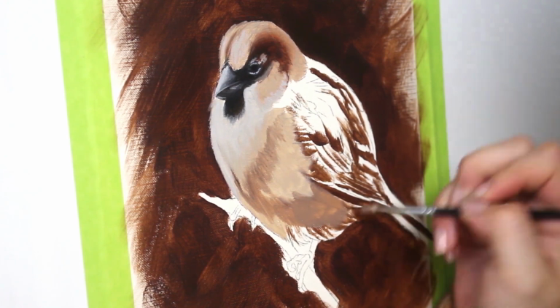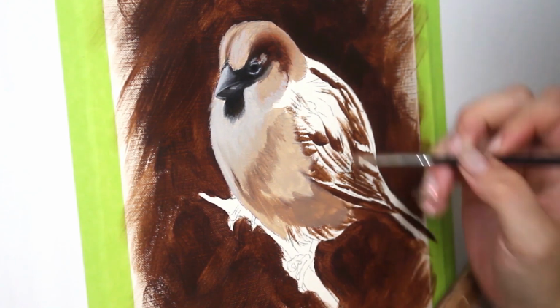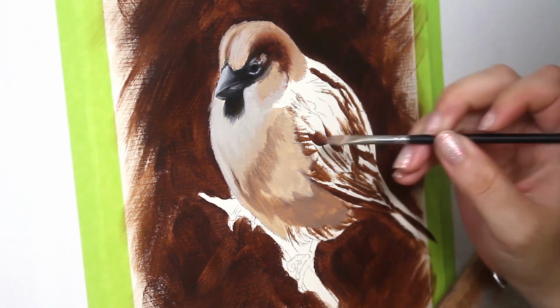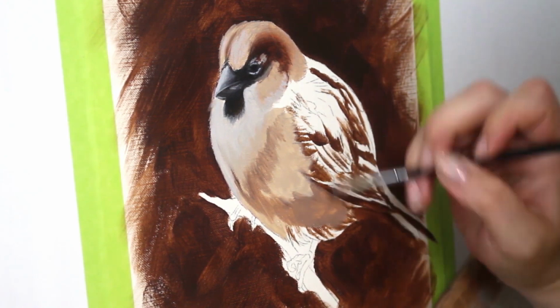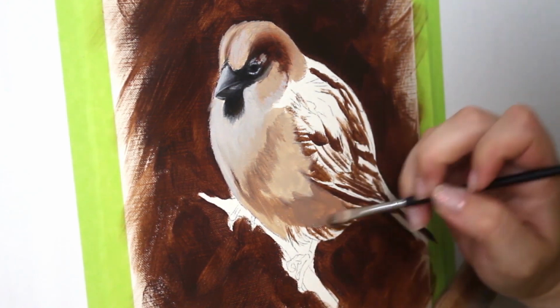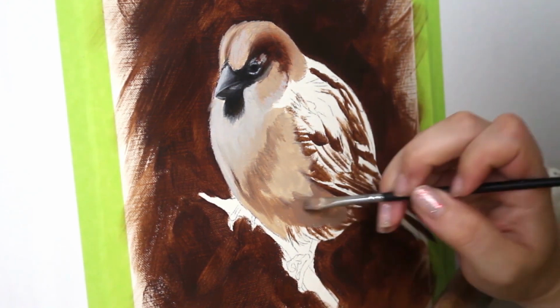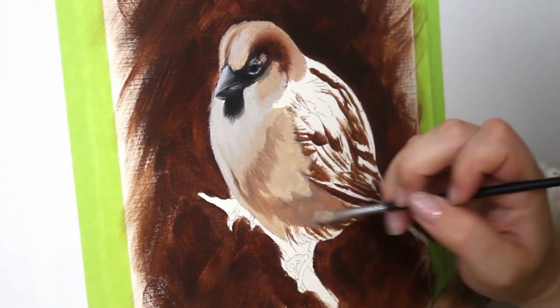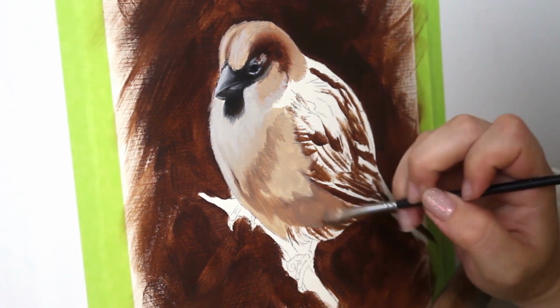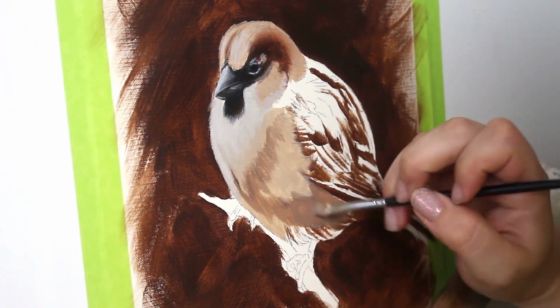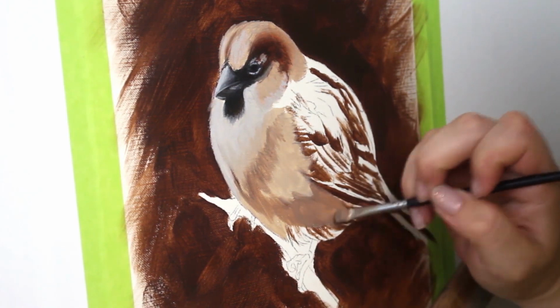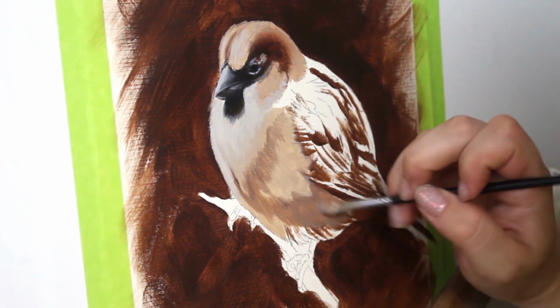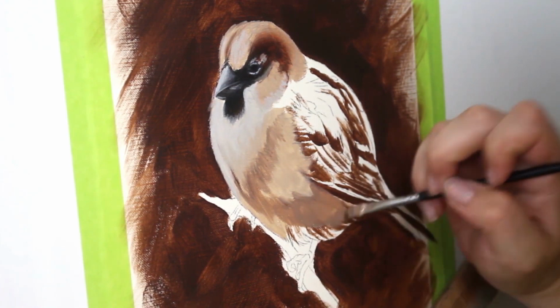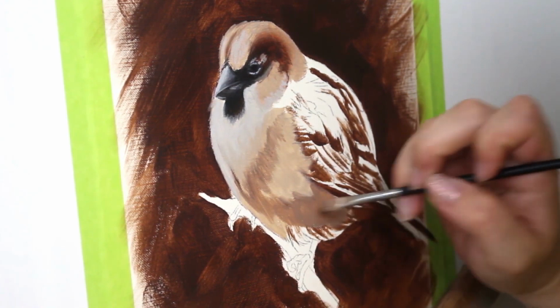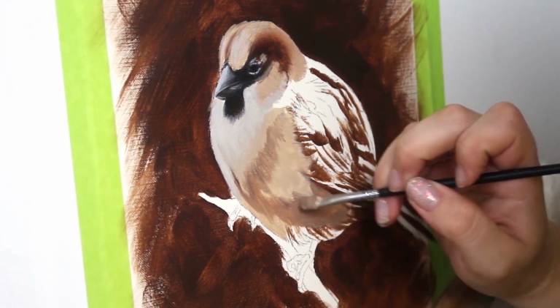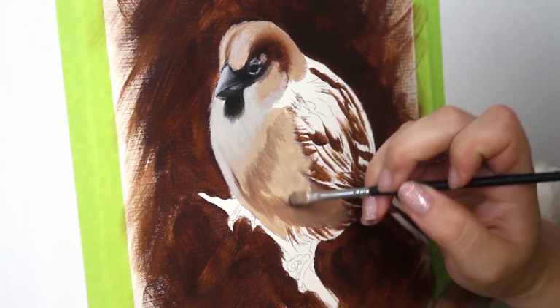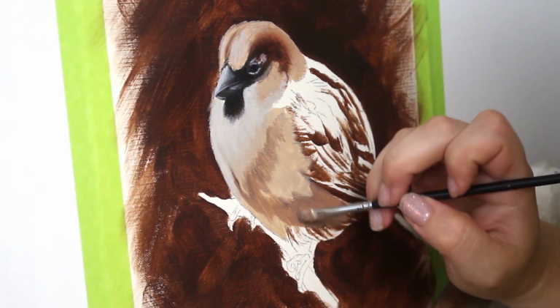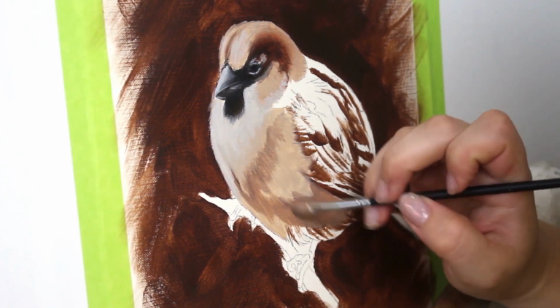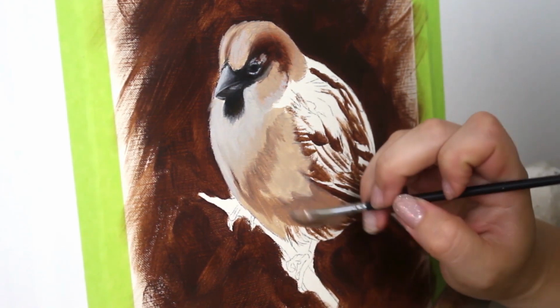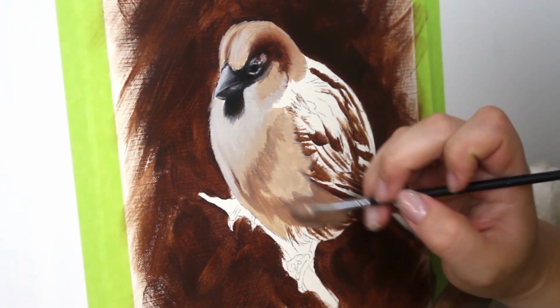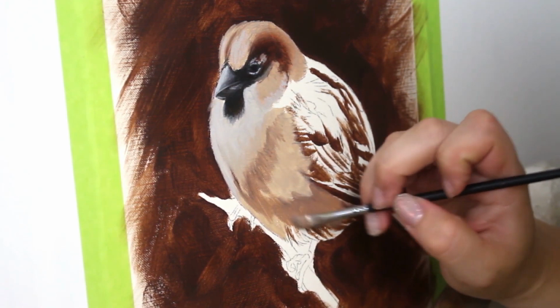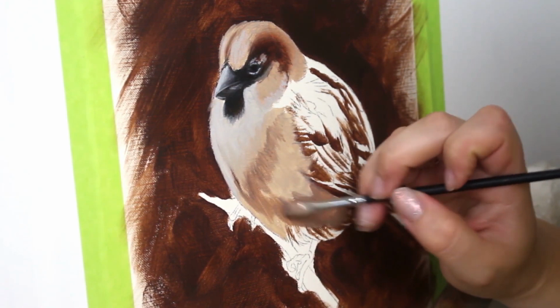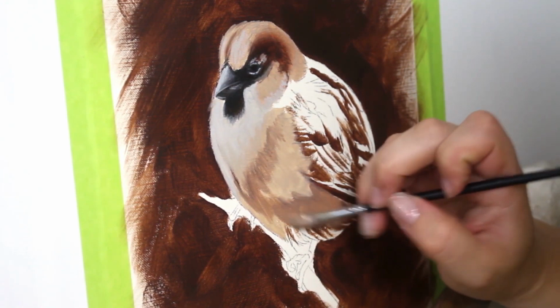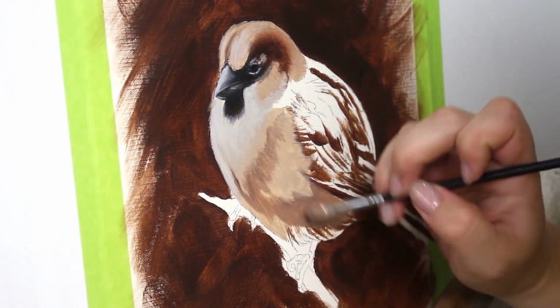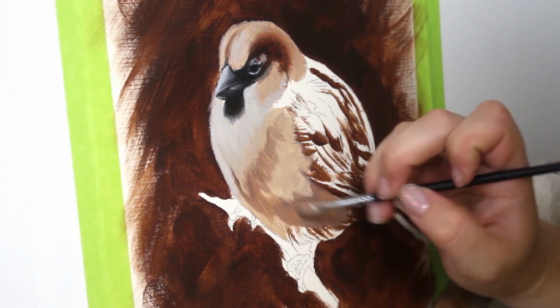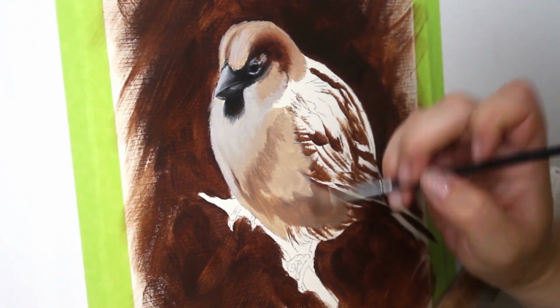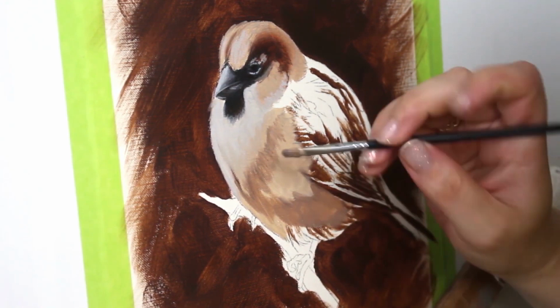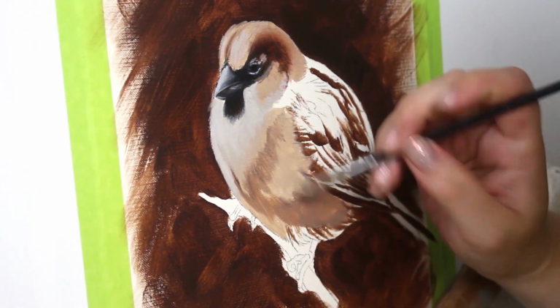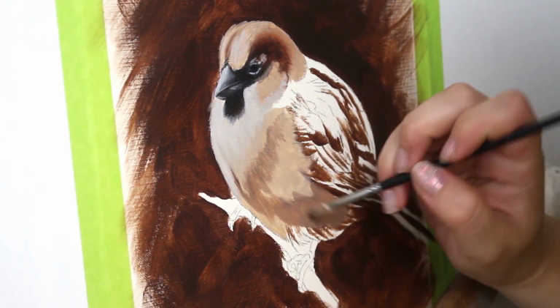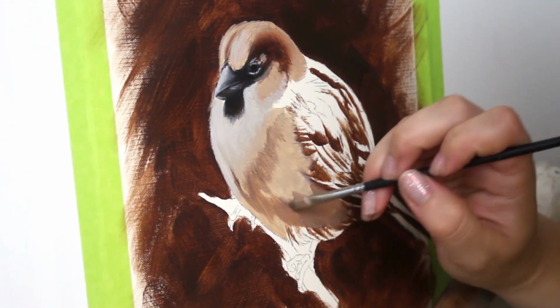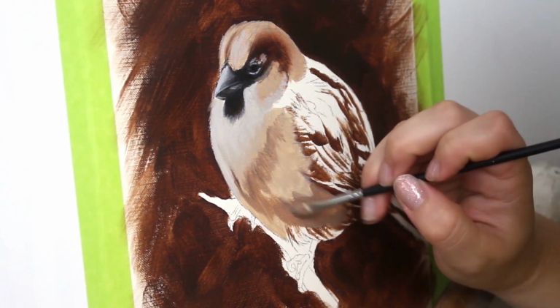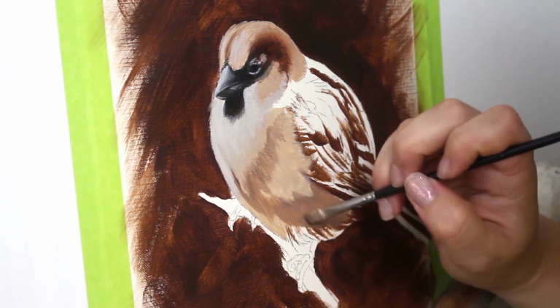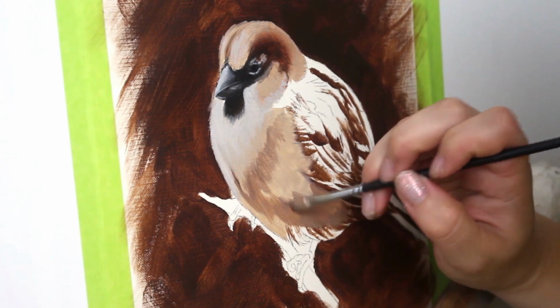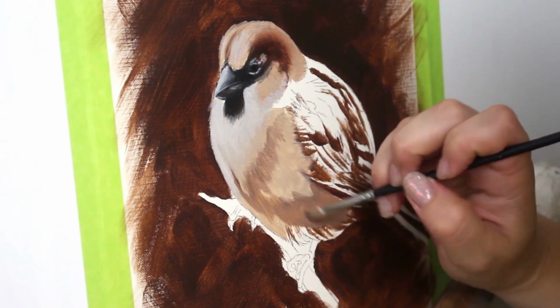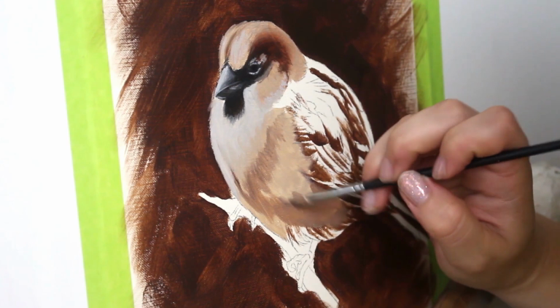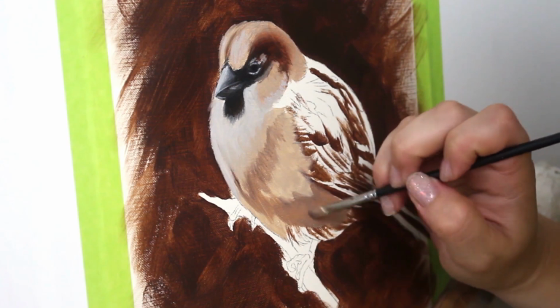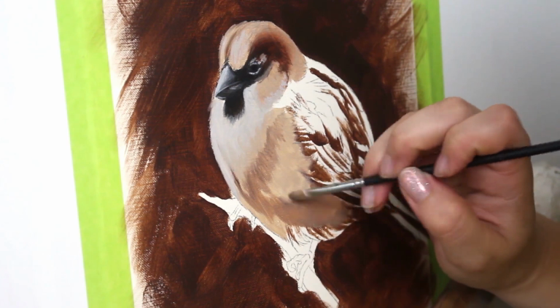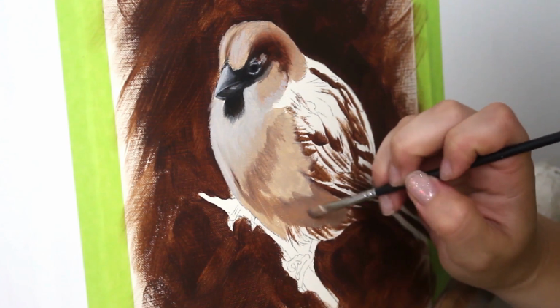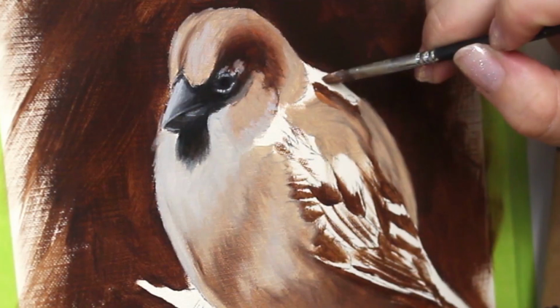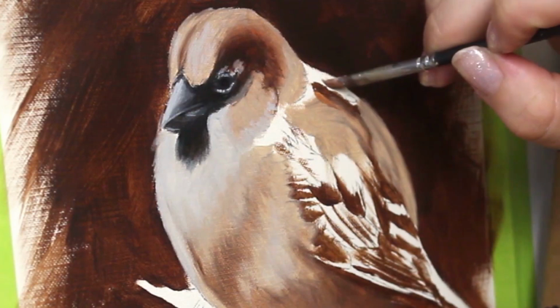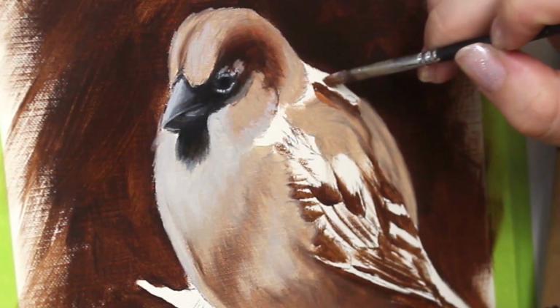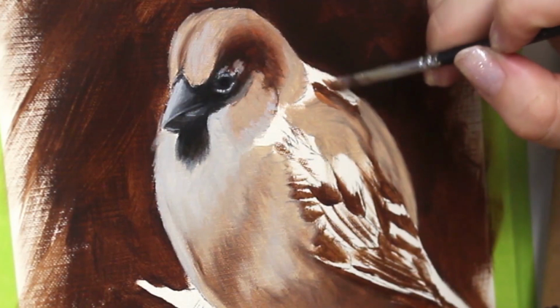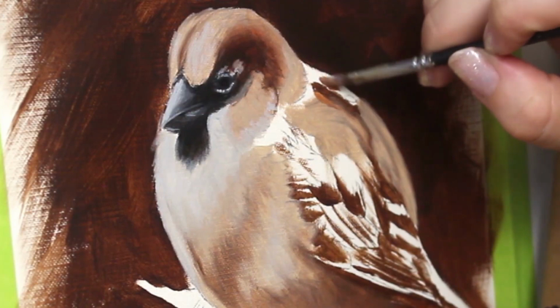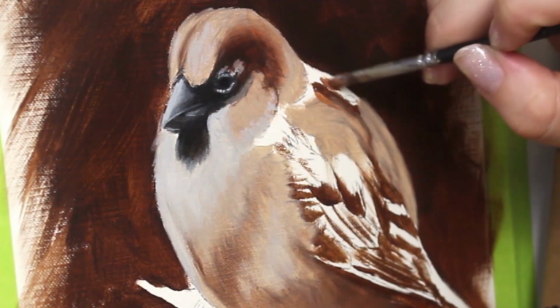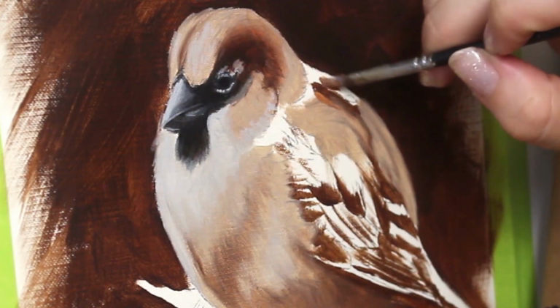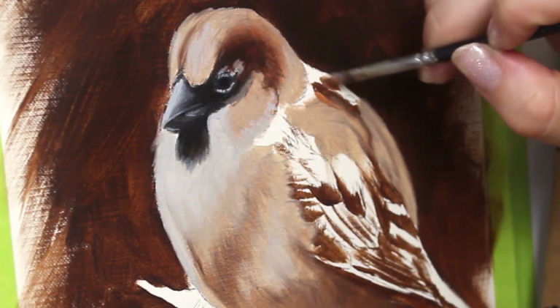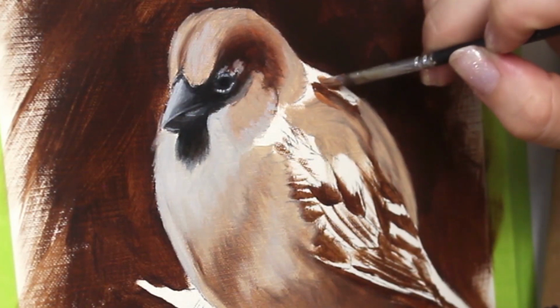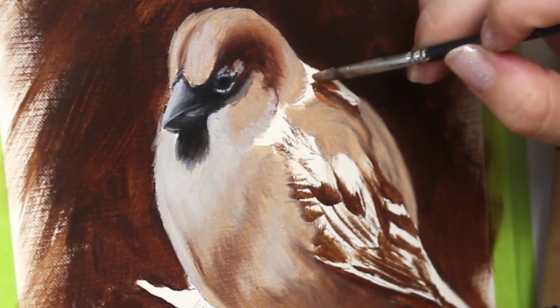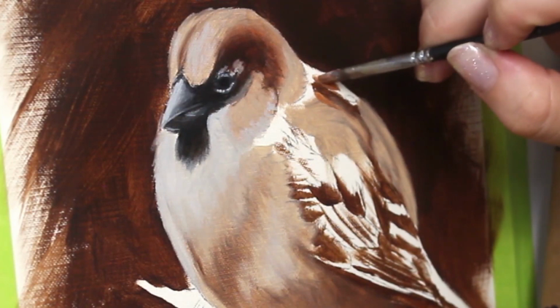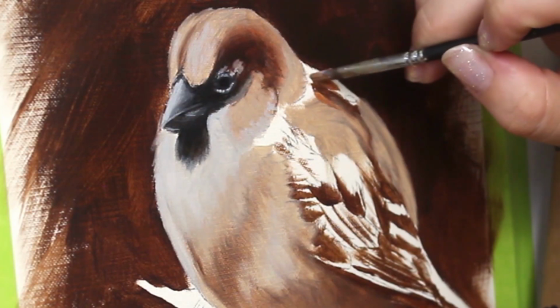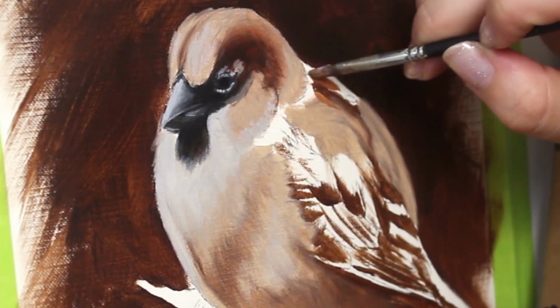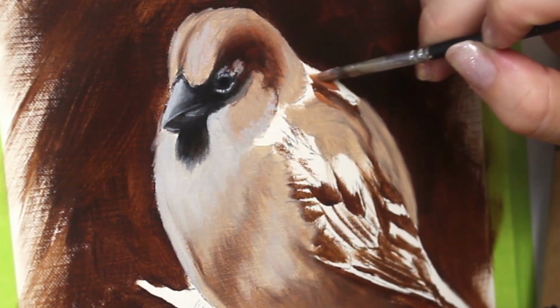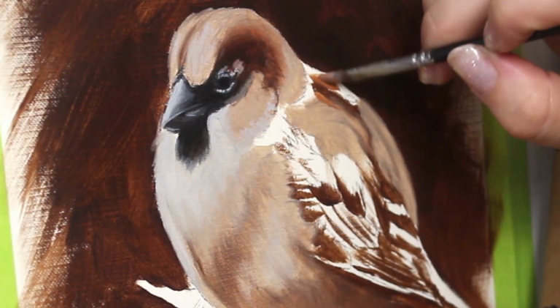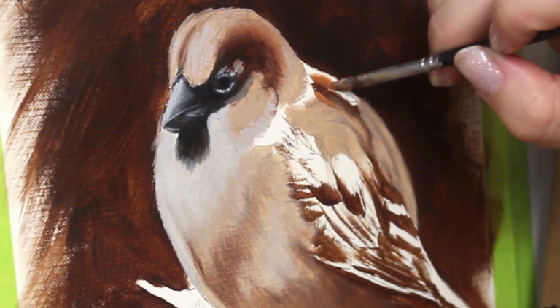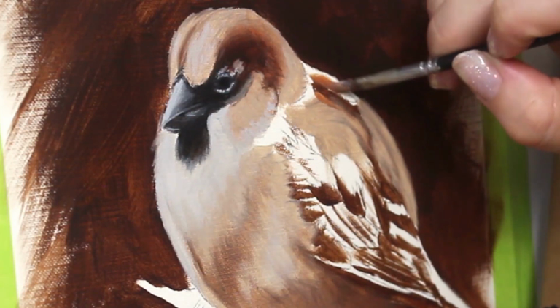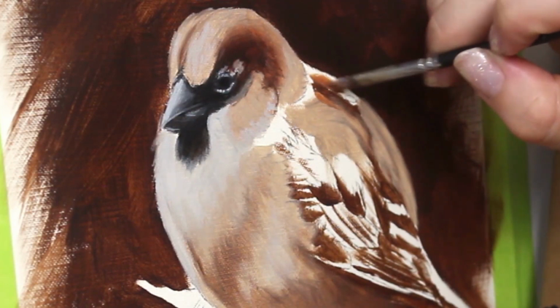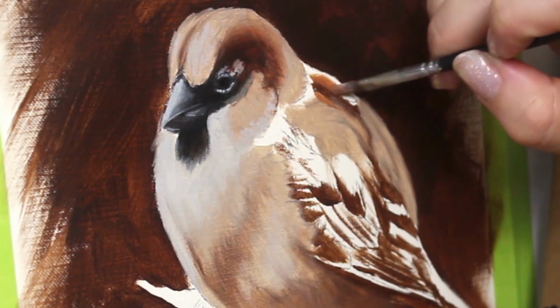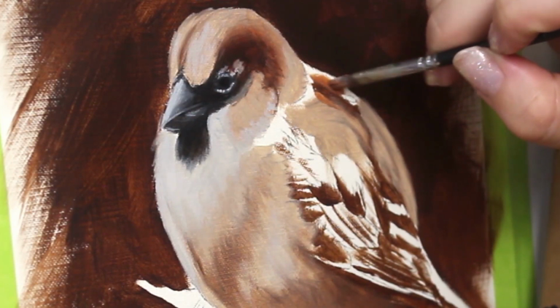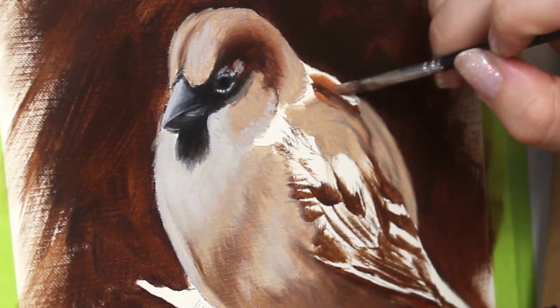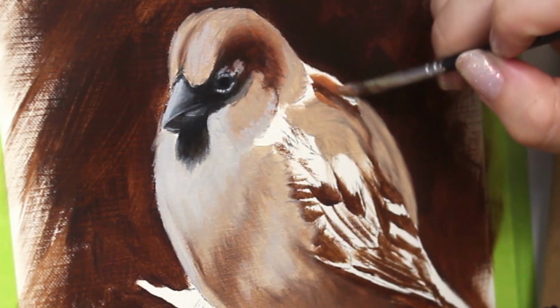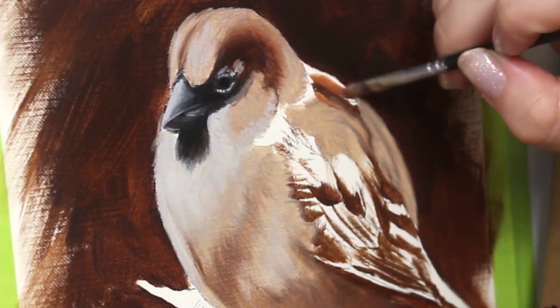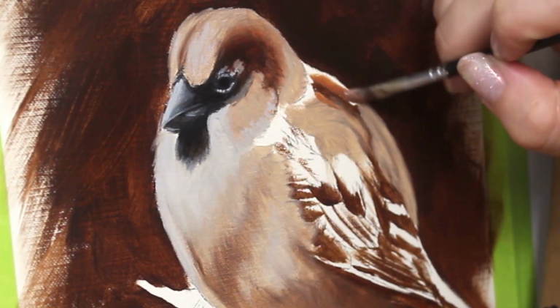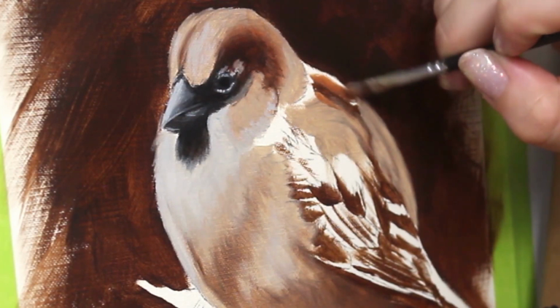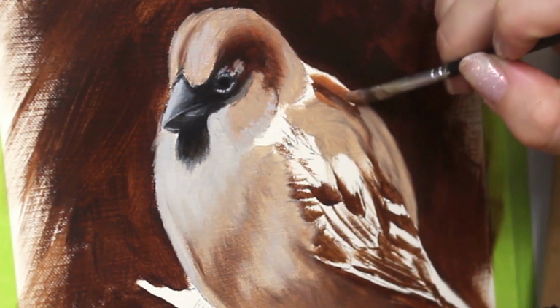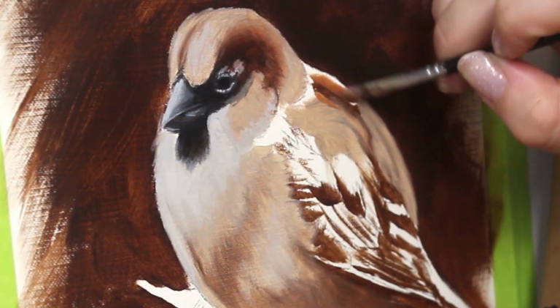Now I'm working my way around this cute little bird and blocking in the different tones that I see from my reference.